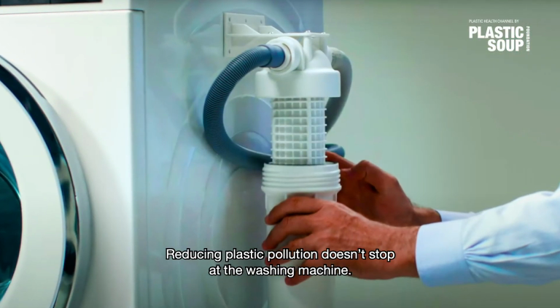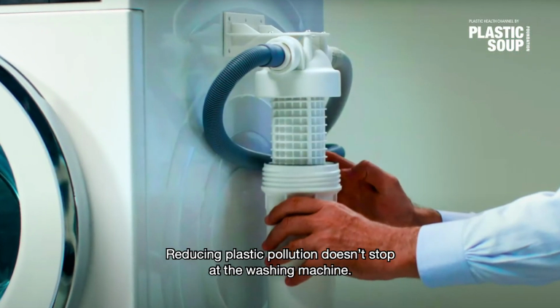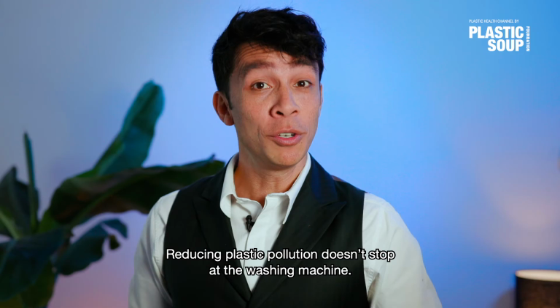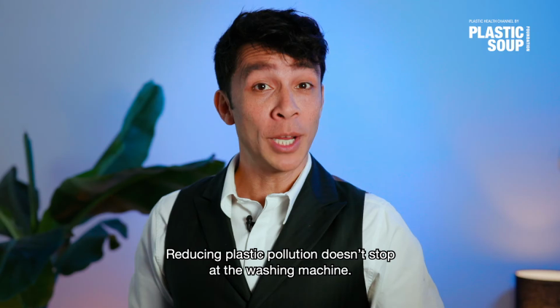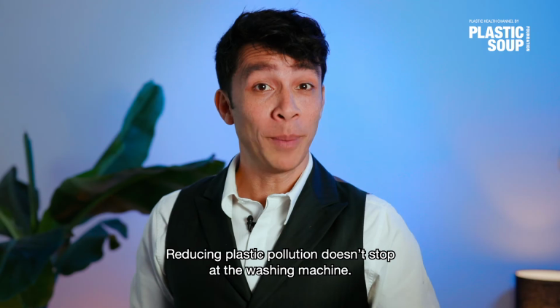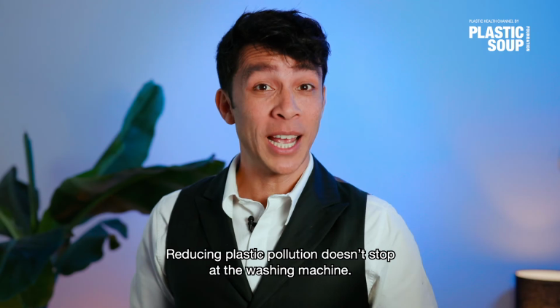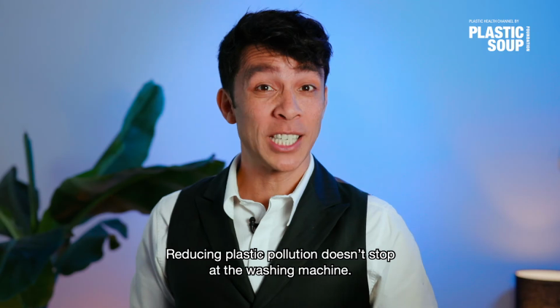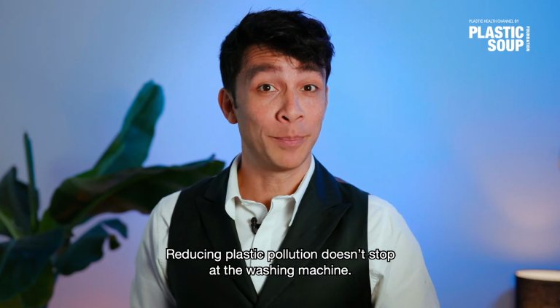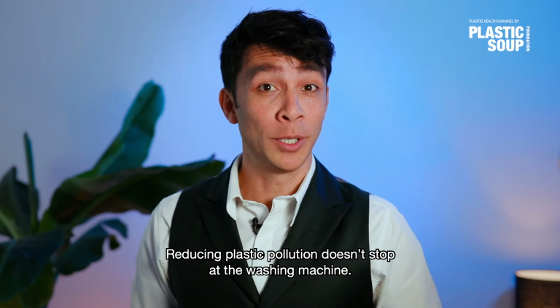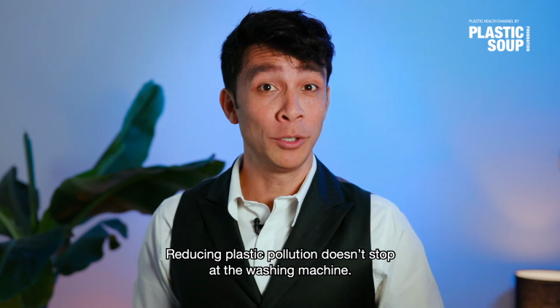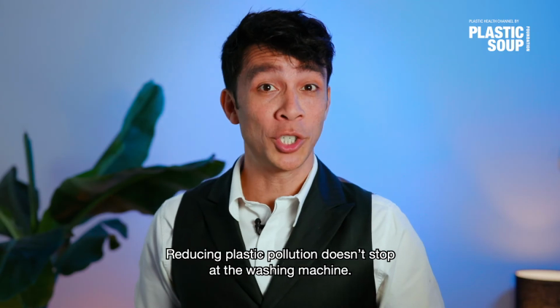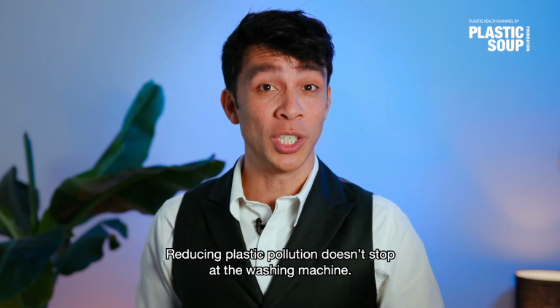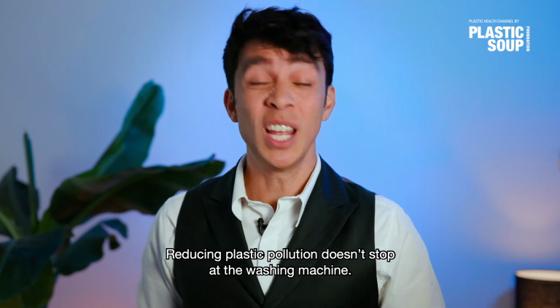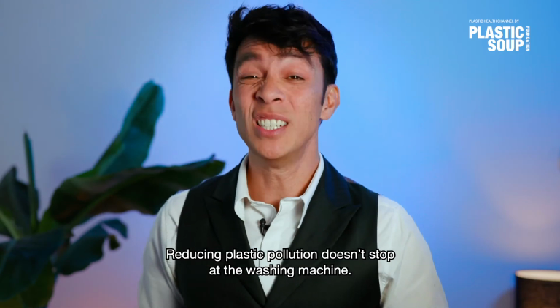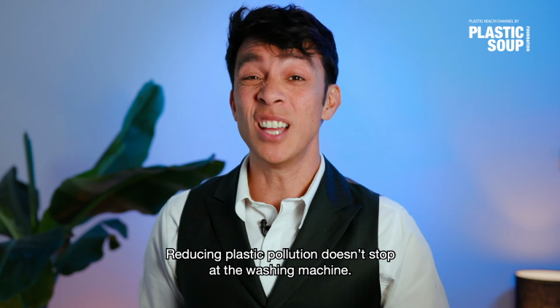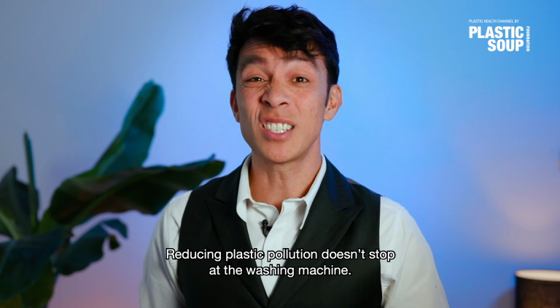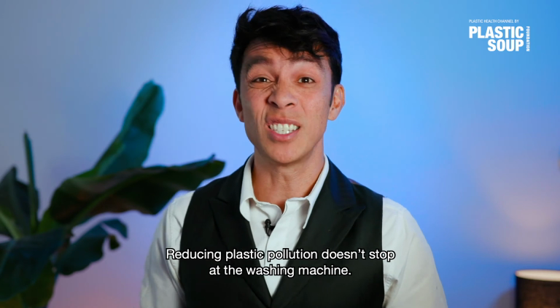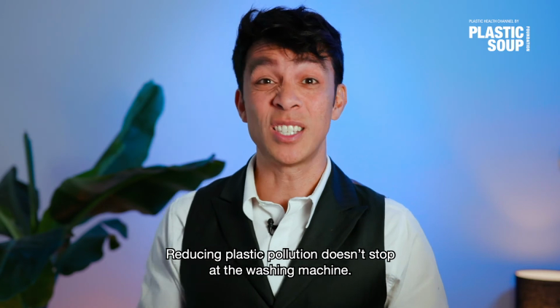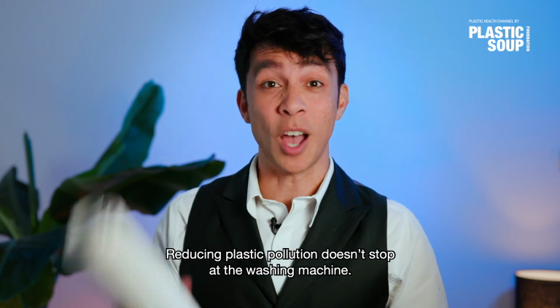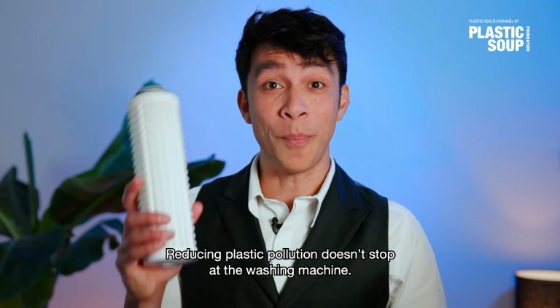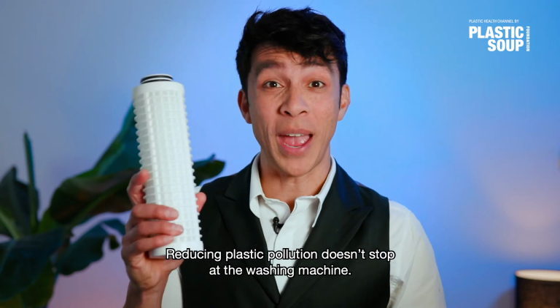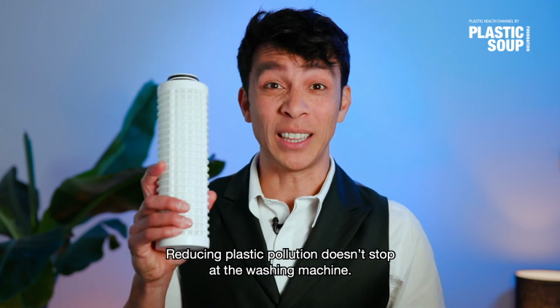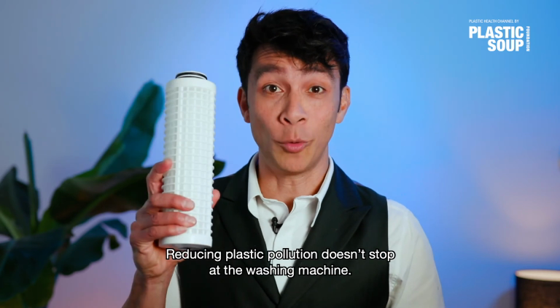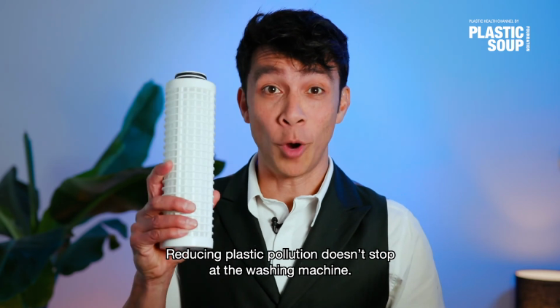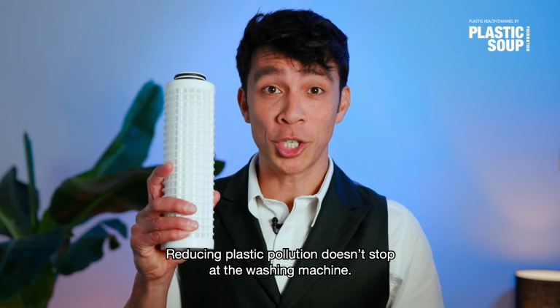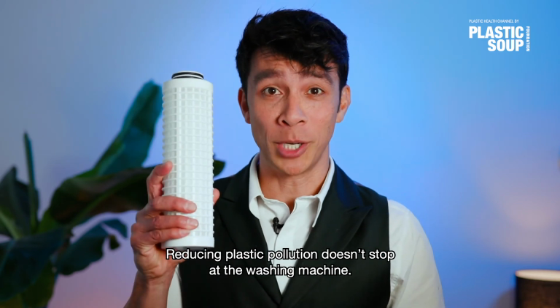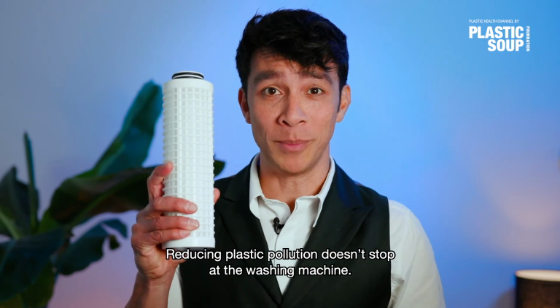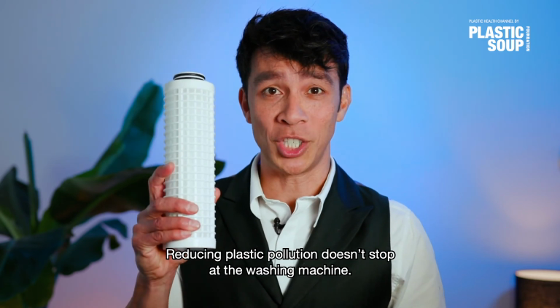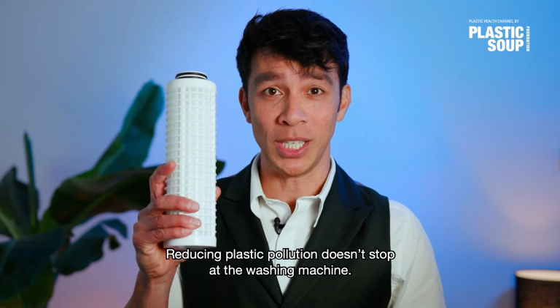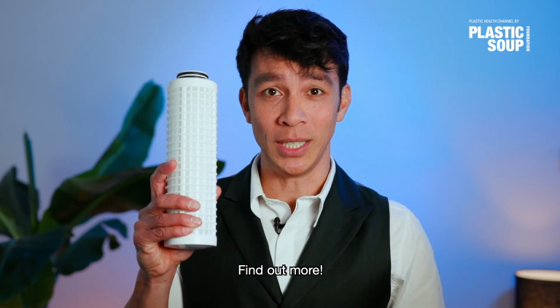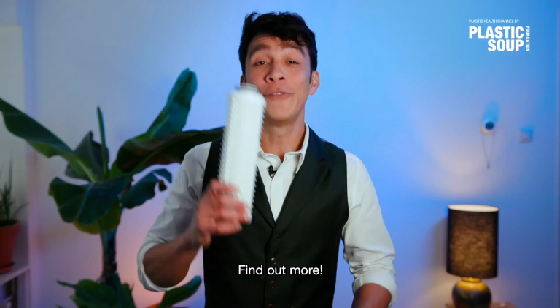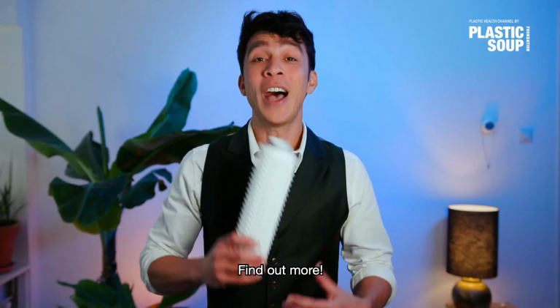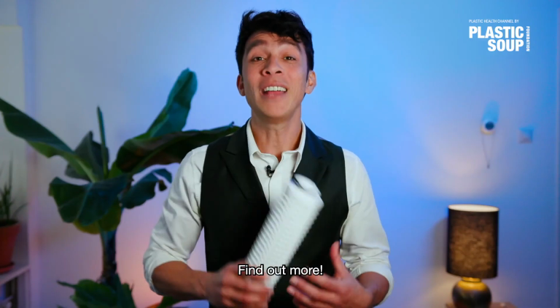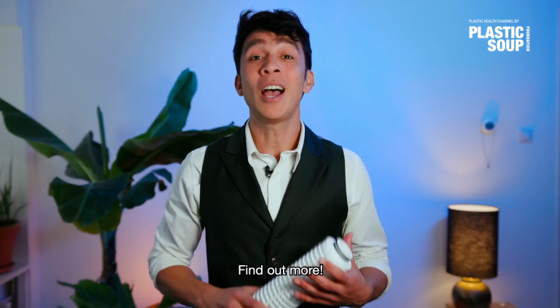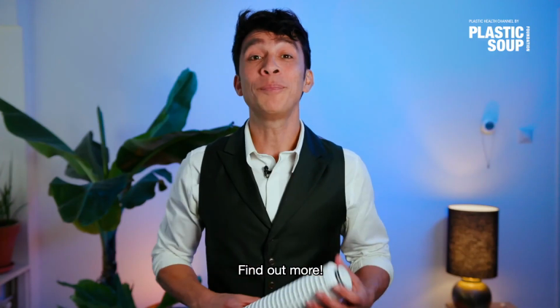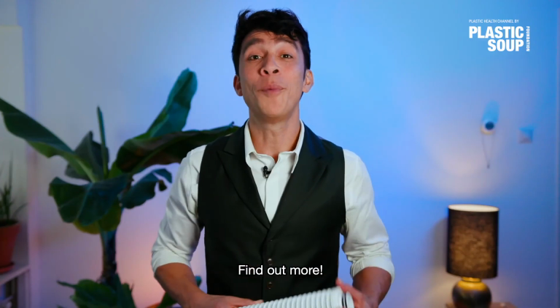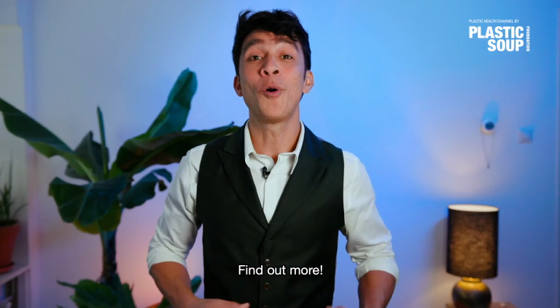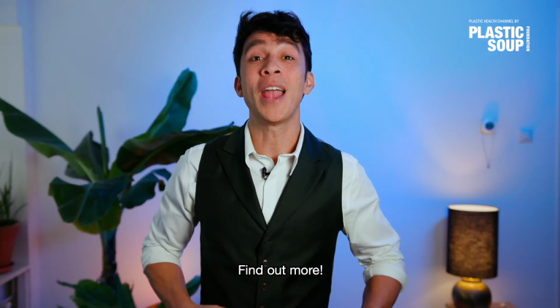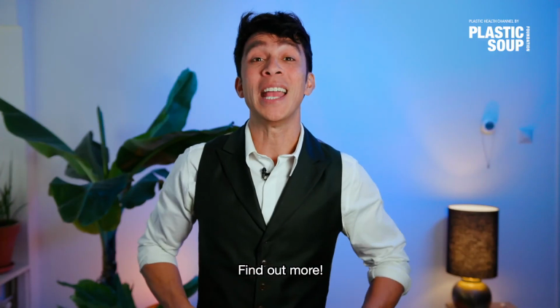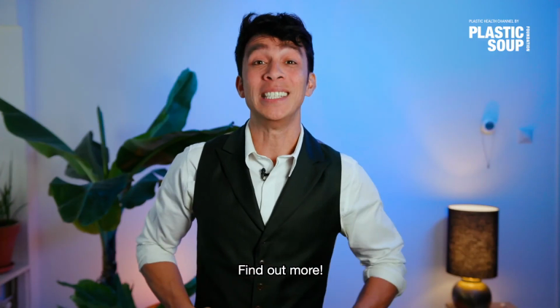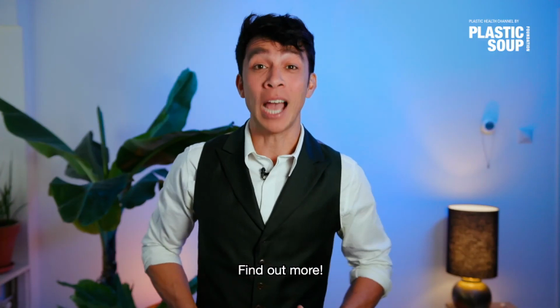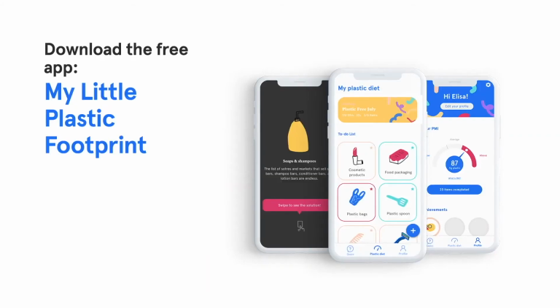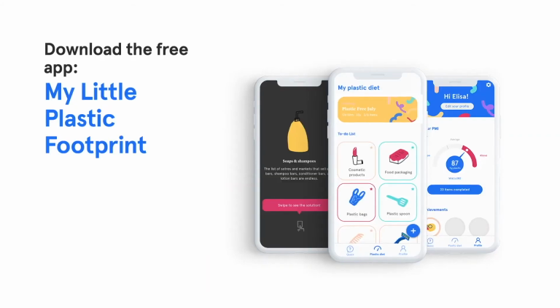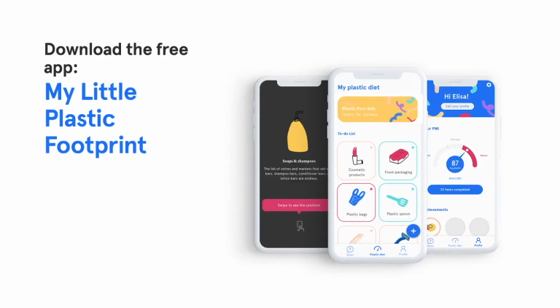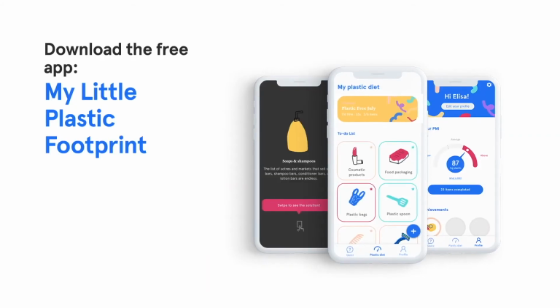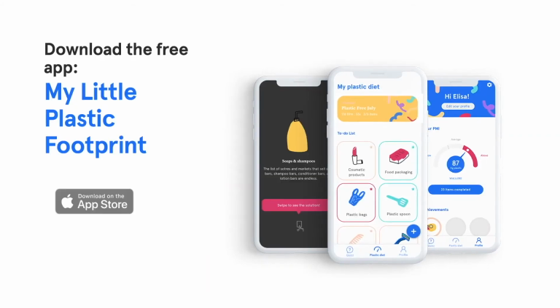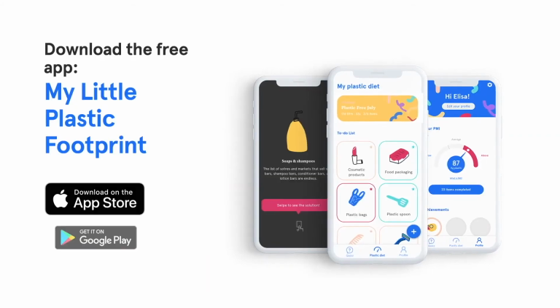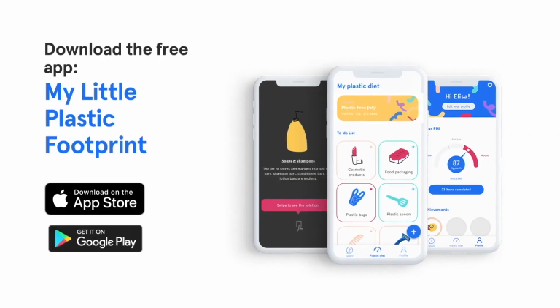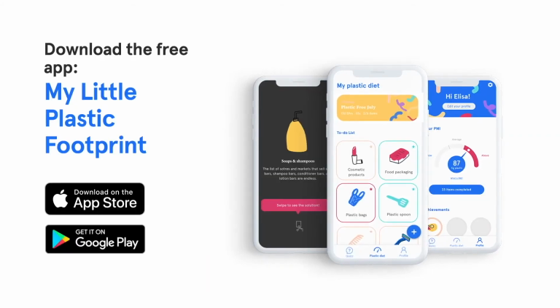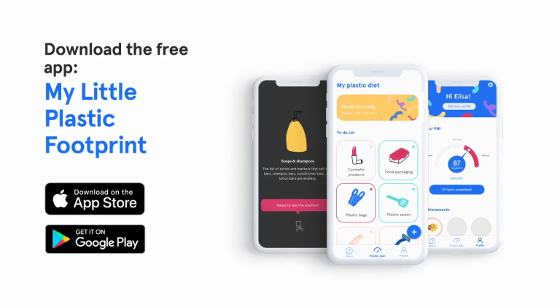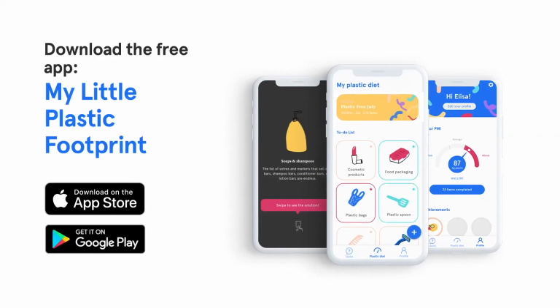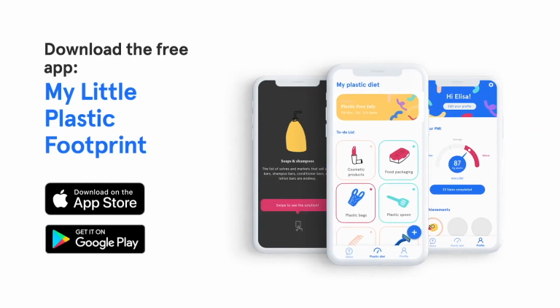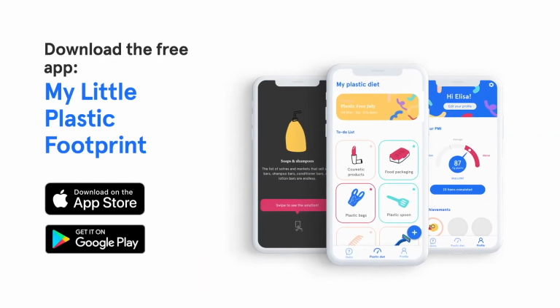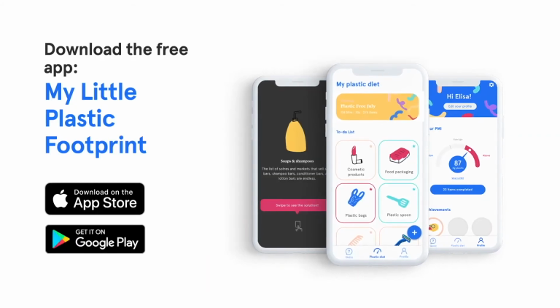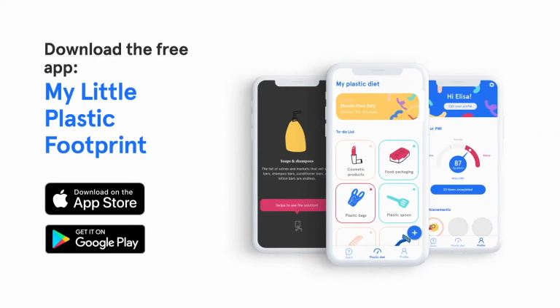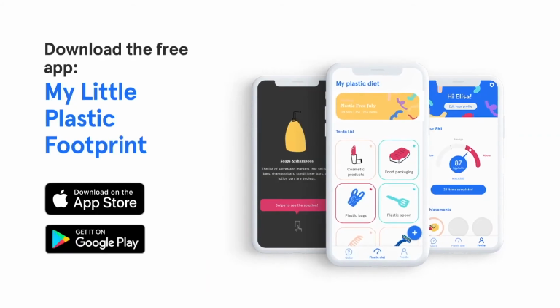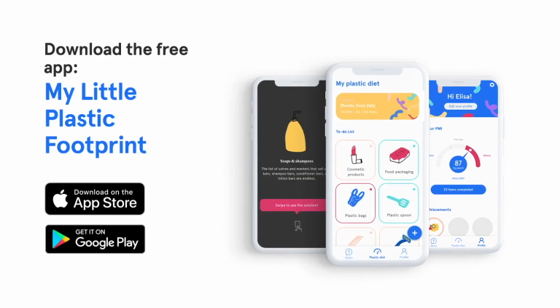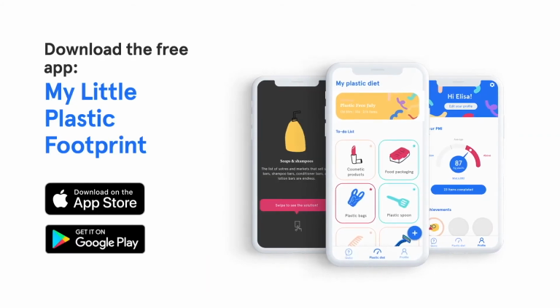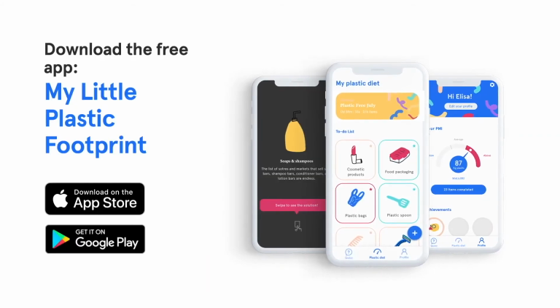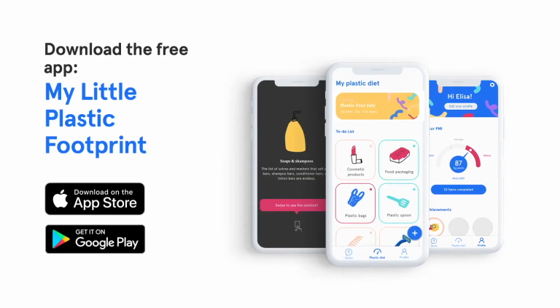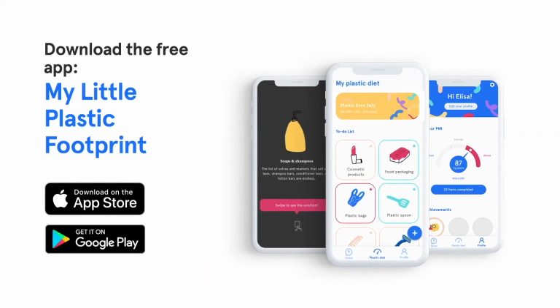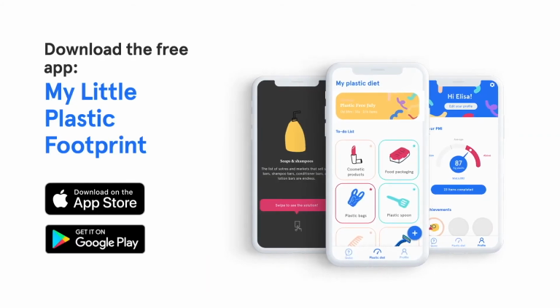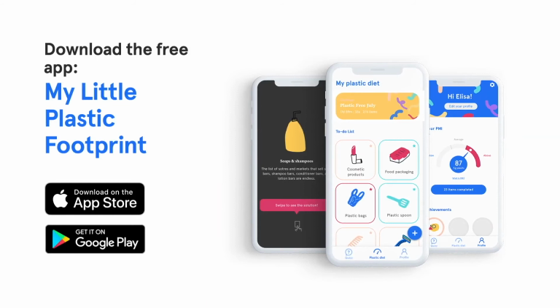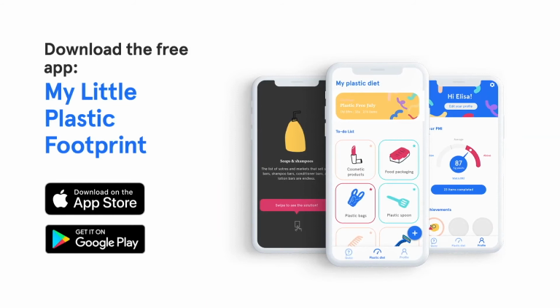Reducing plastic pollution doesn't stop at the washing machine. Find out more and download the My Little Plastic Footprint app now.